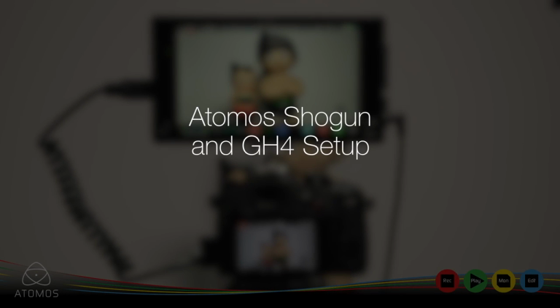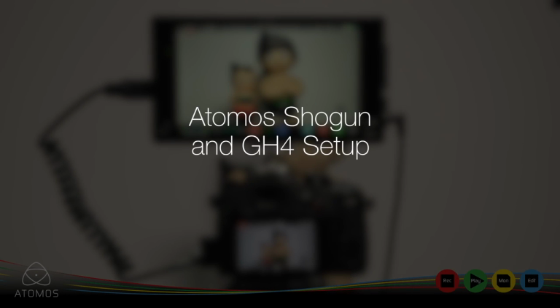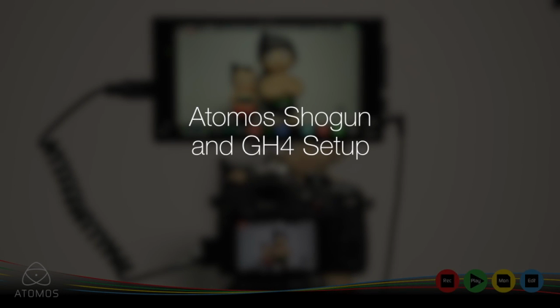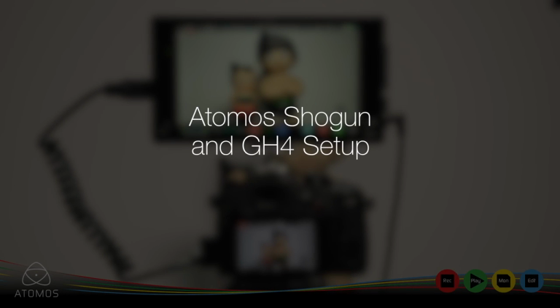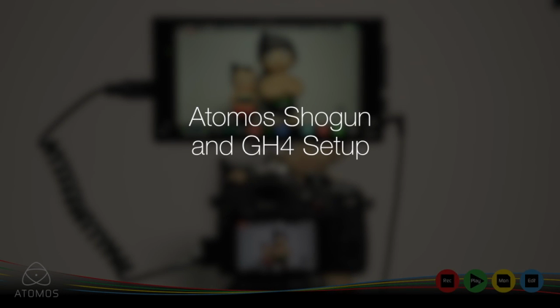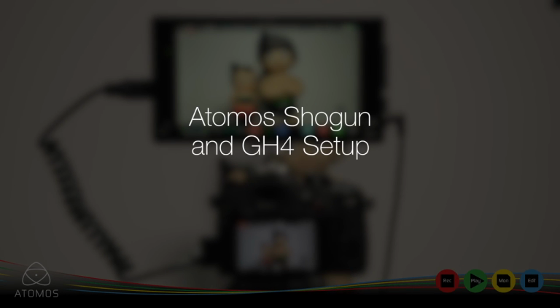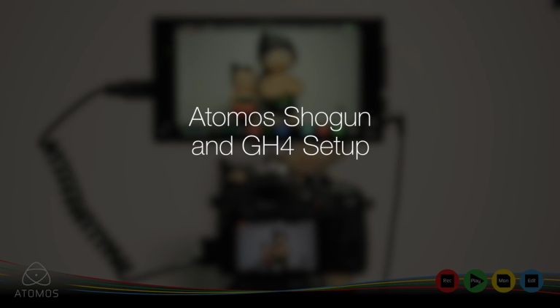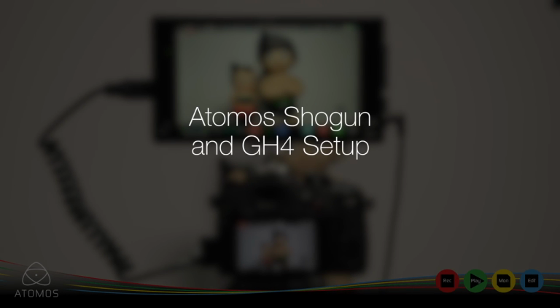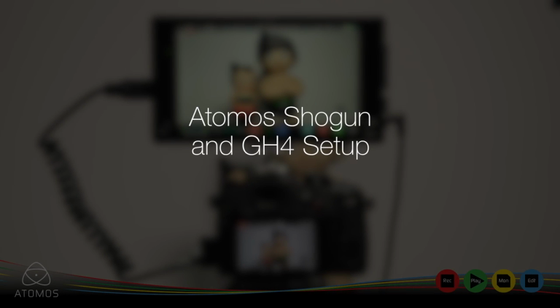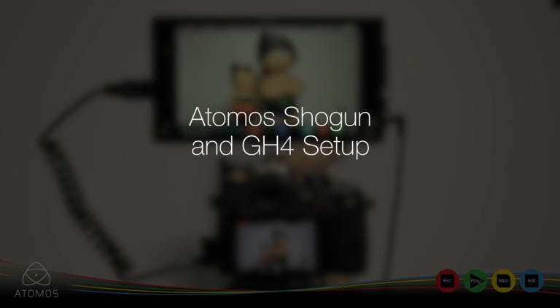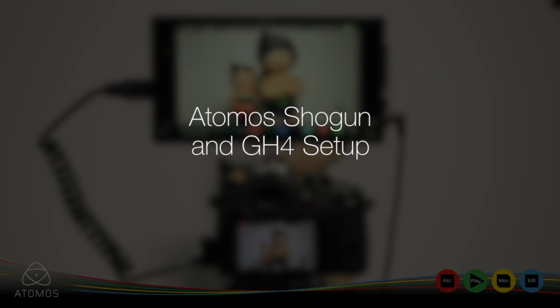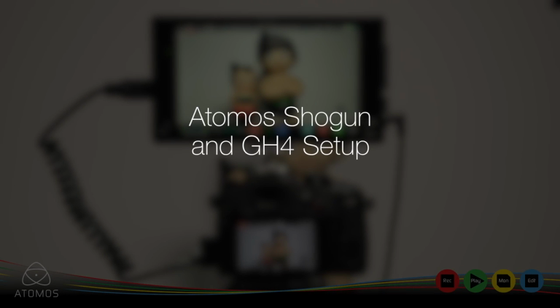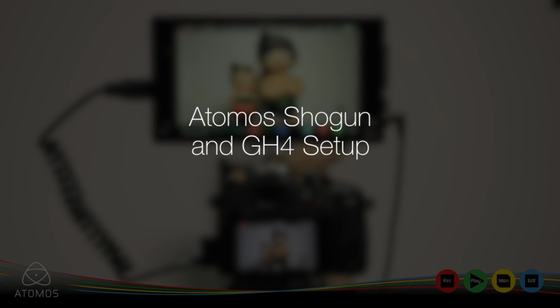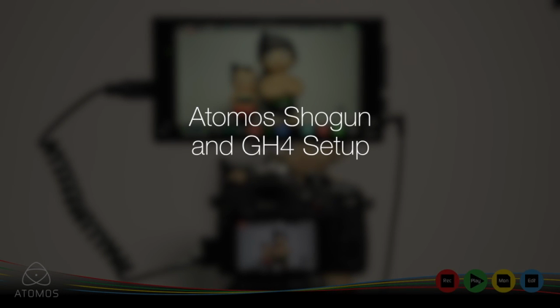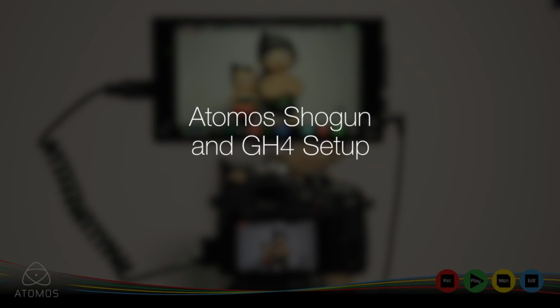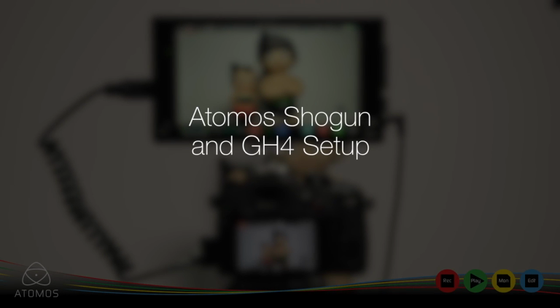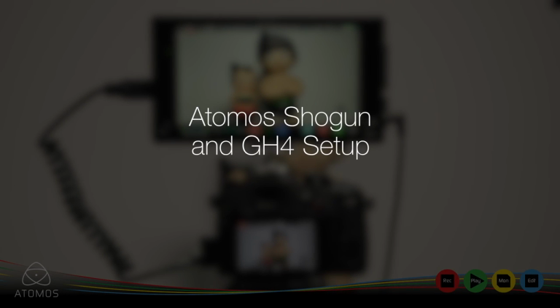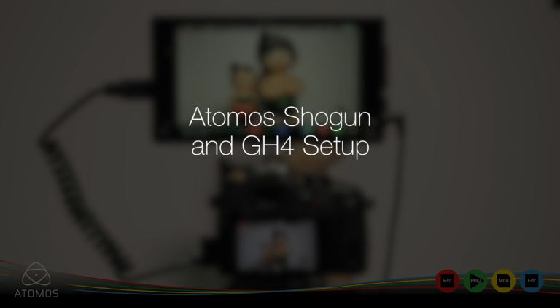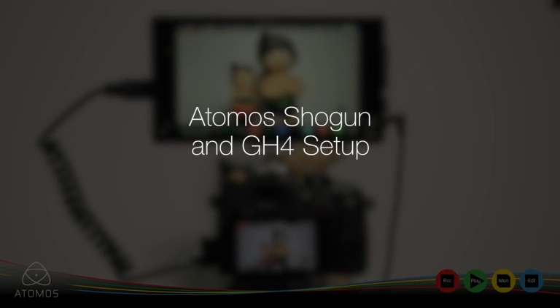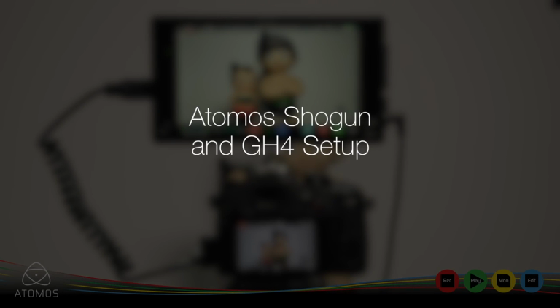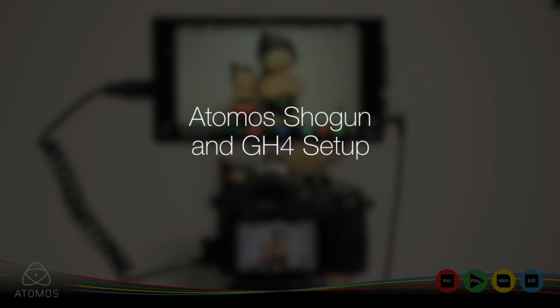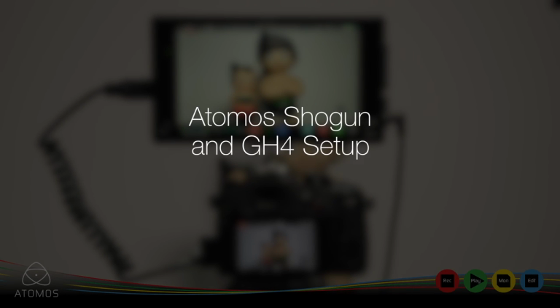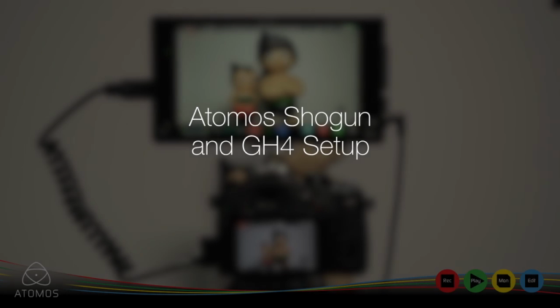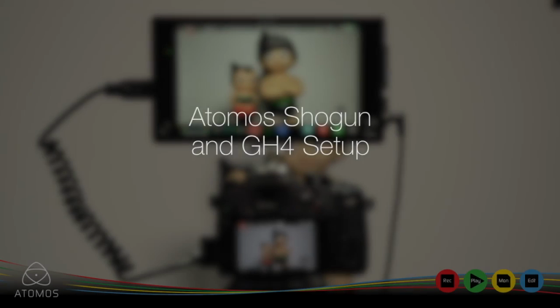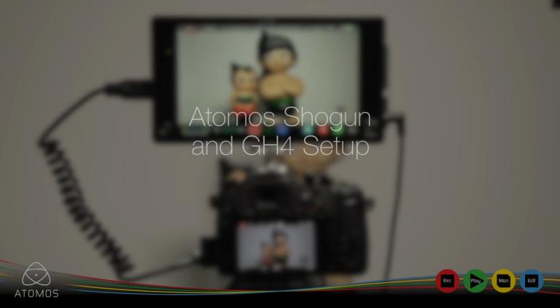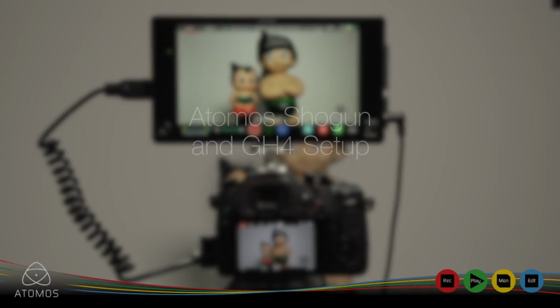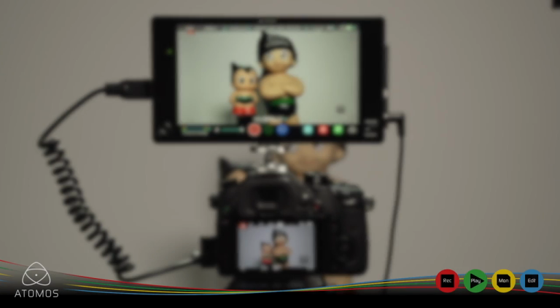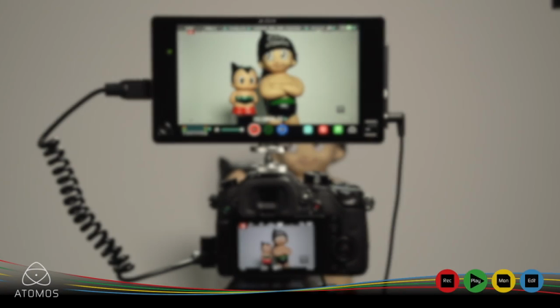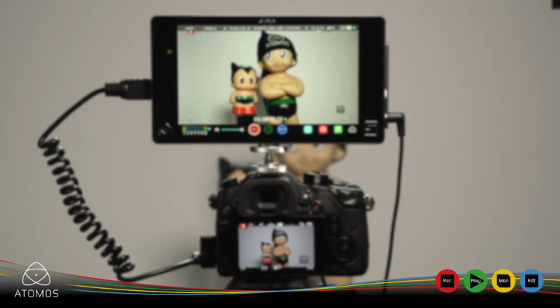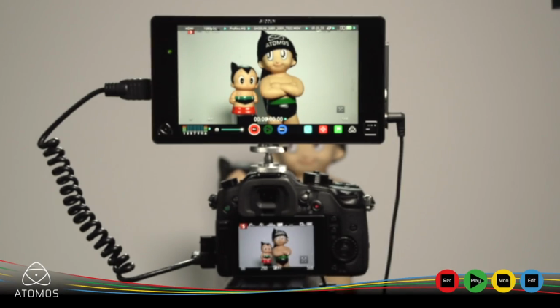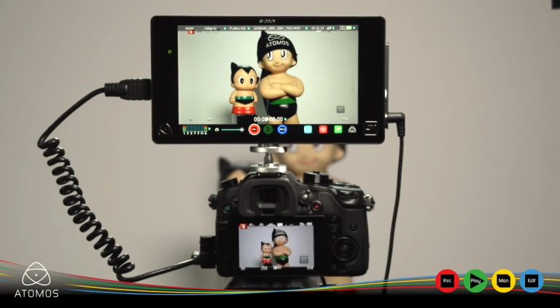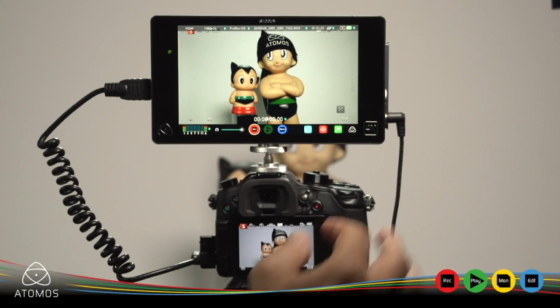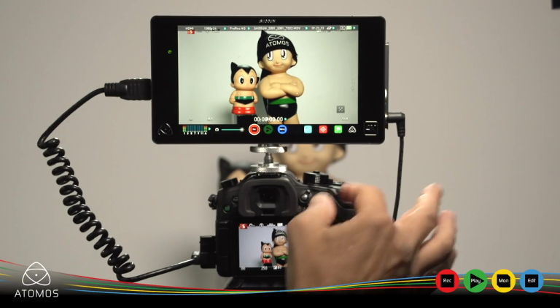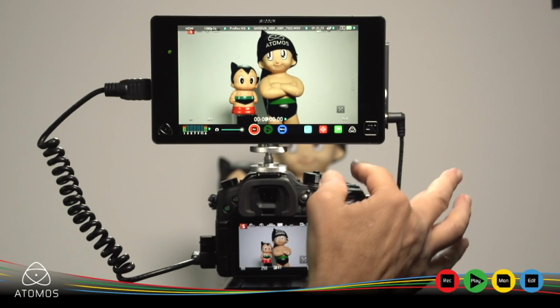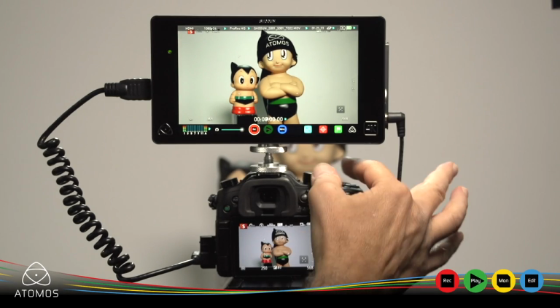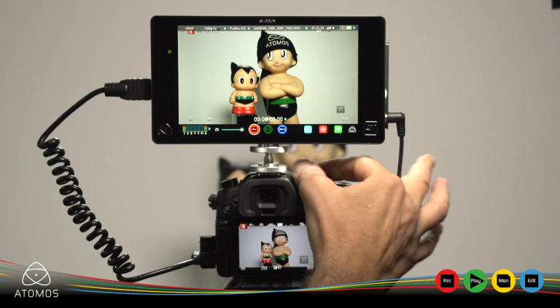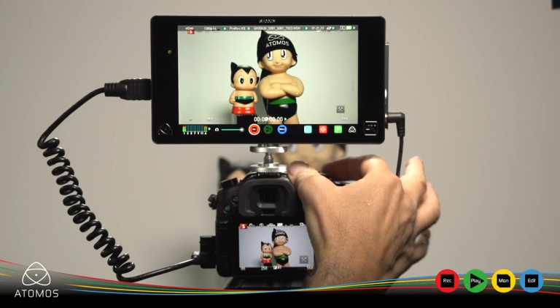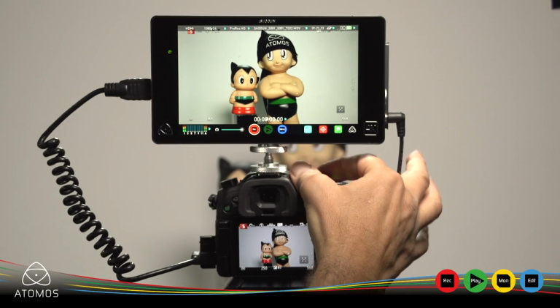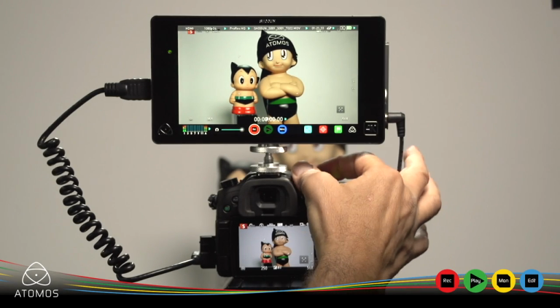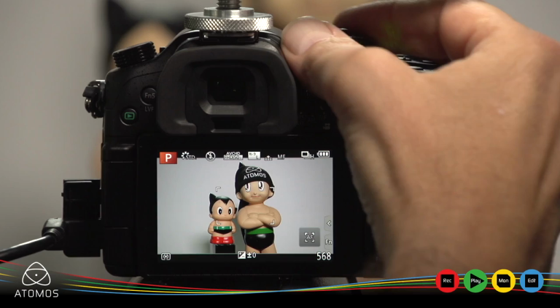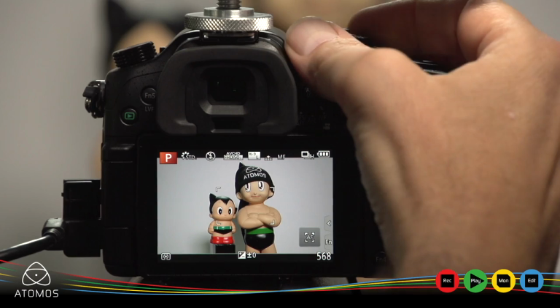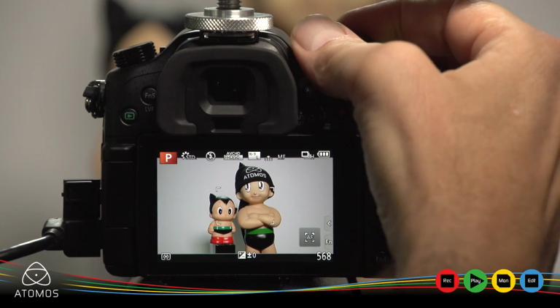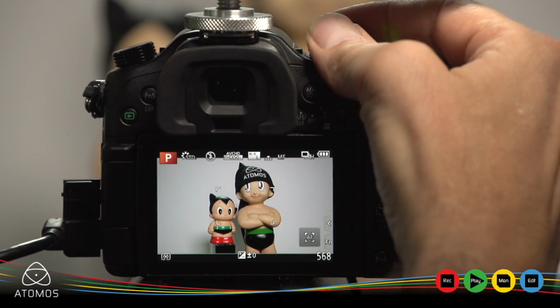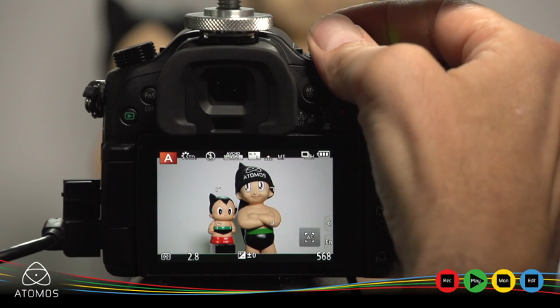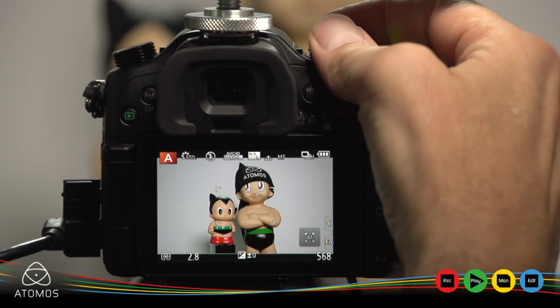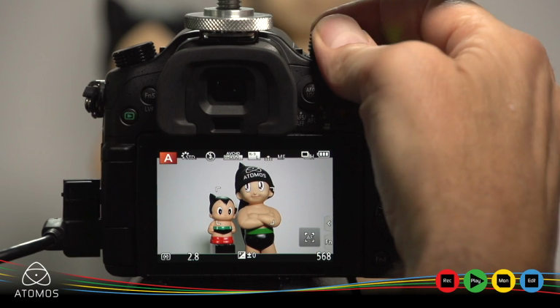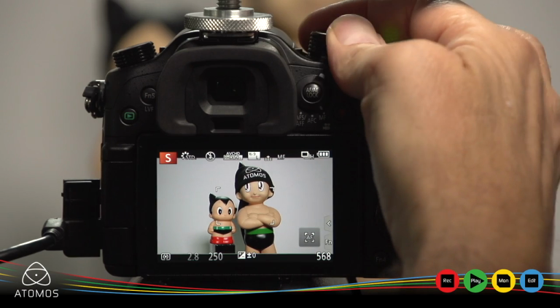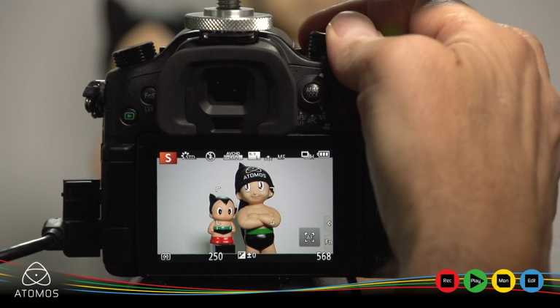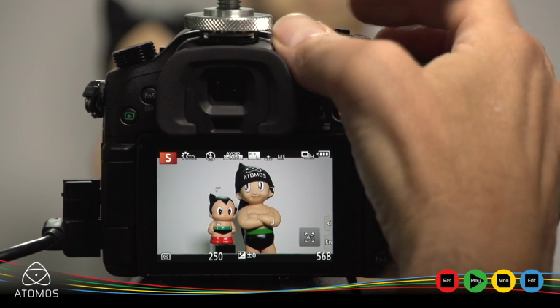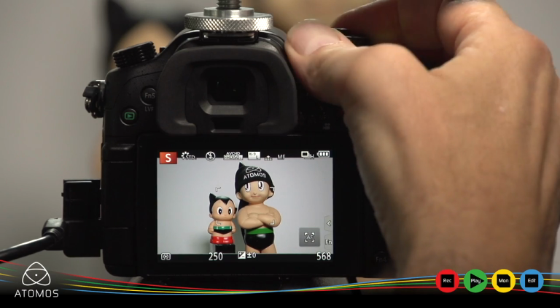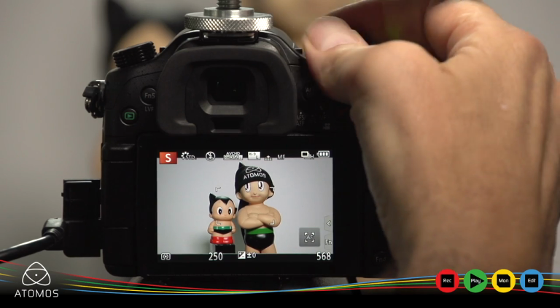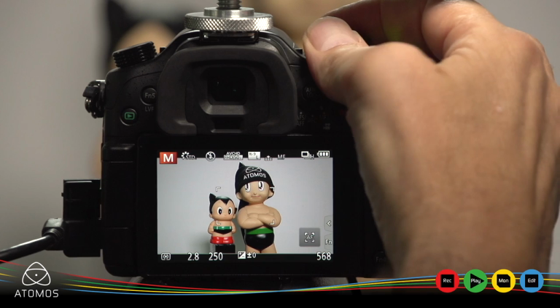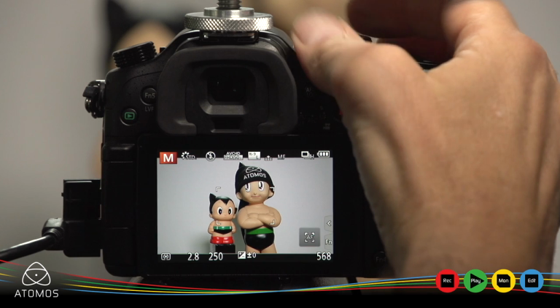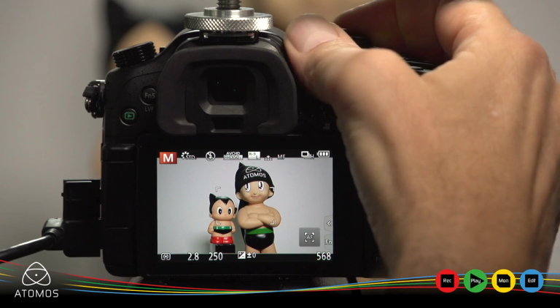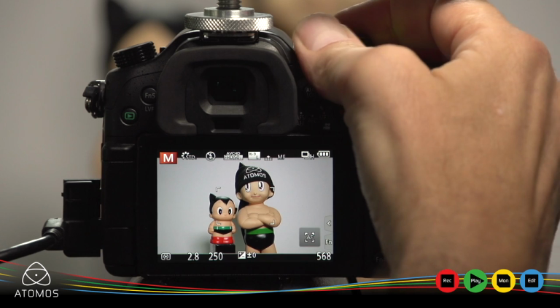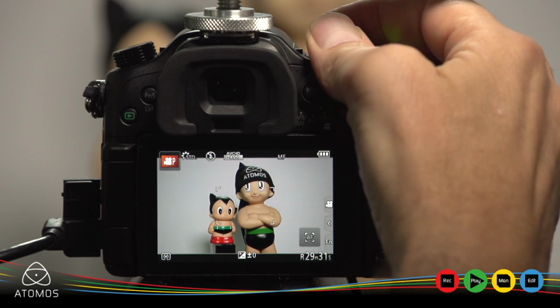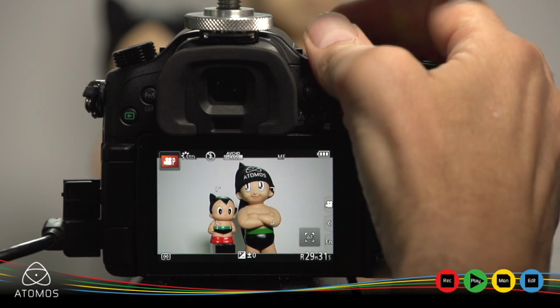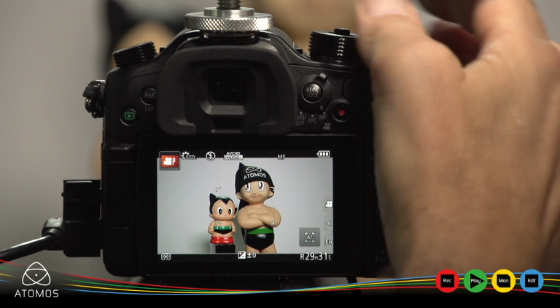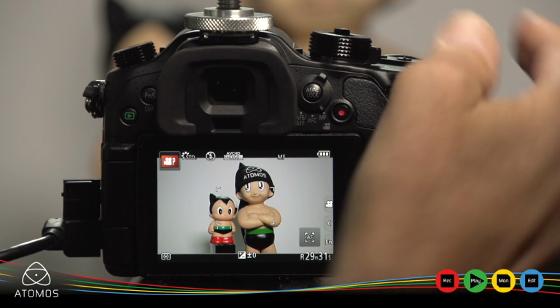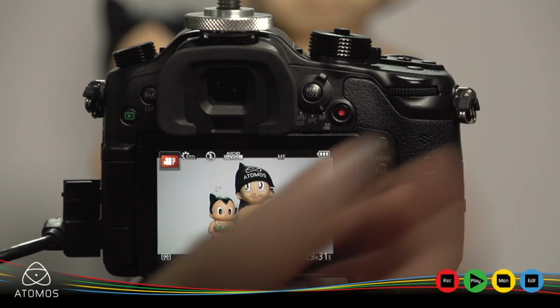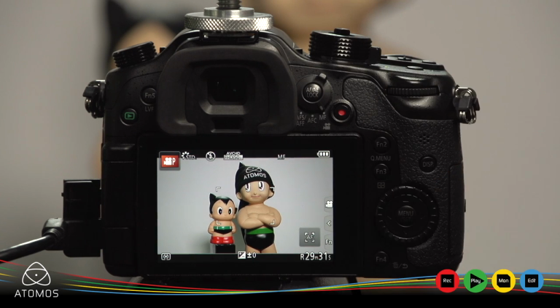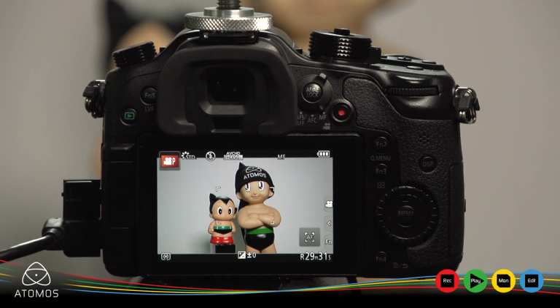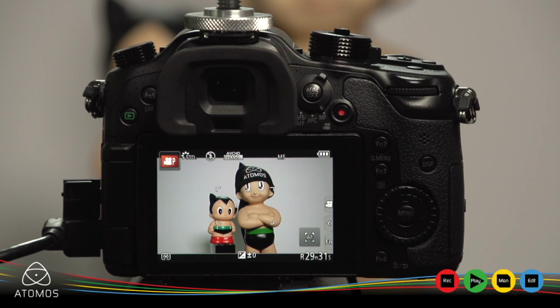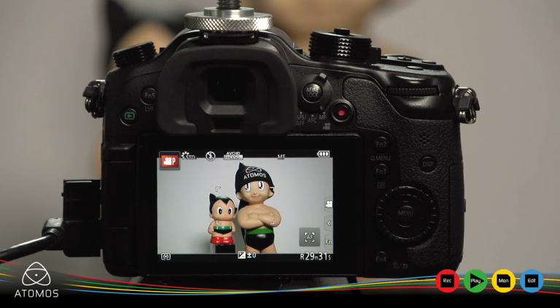Here's how to record 4K from the GH4 to the Shogun. Set the top circular knob to the M with the movie camera icon.